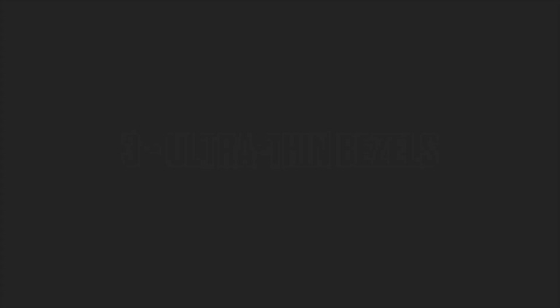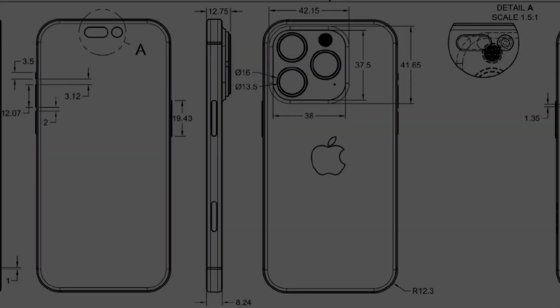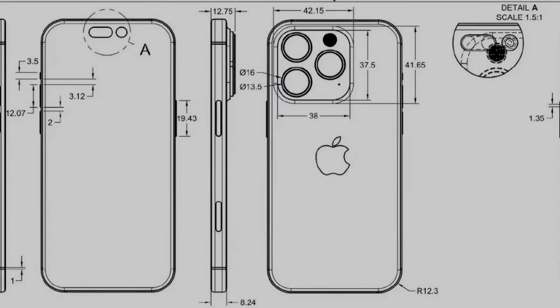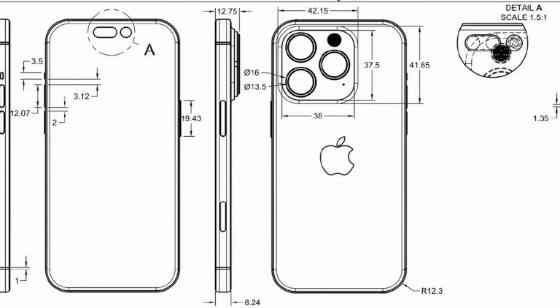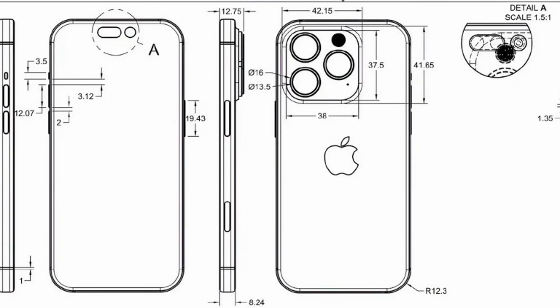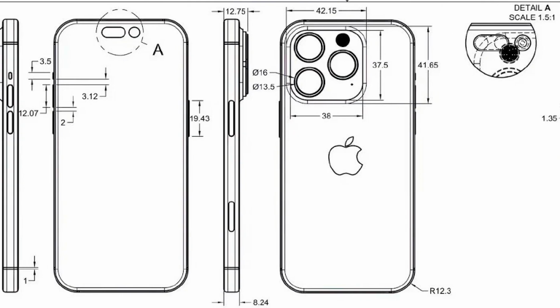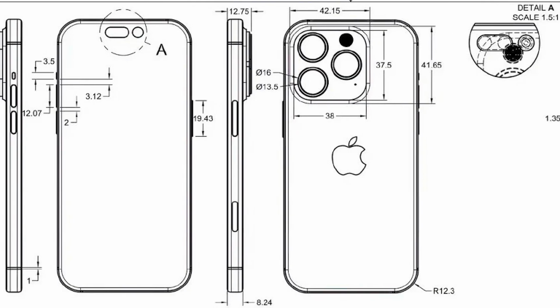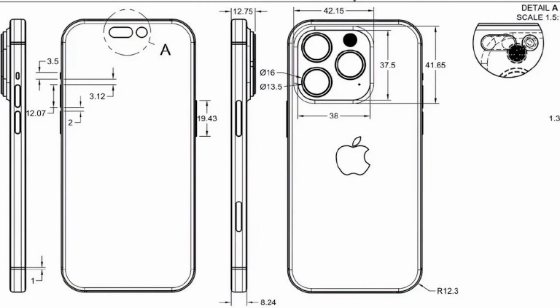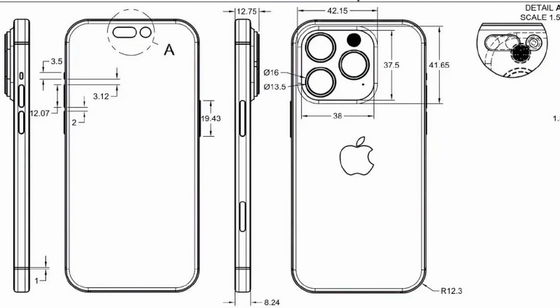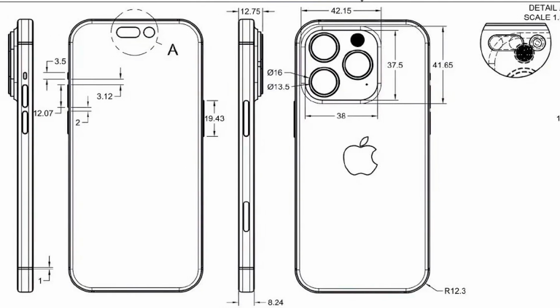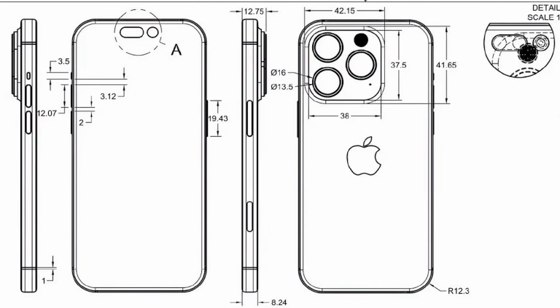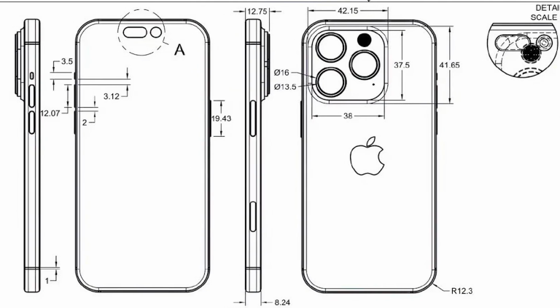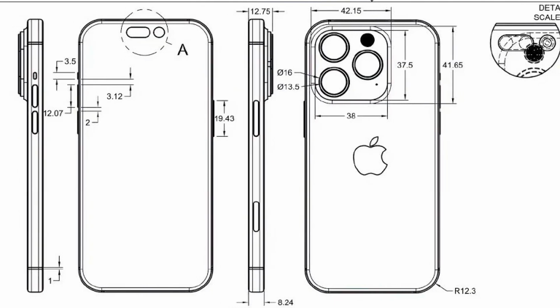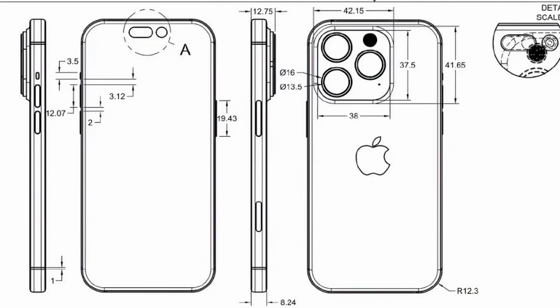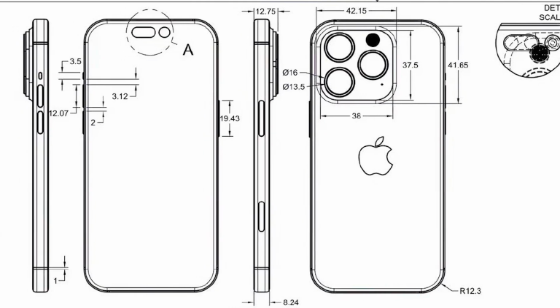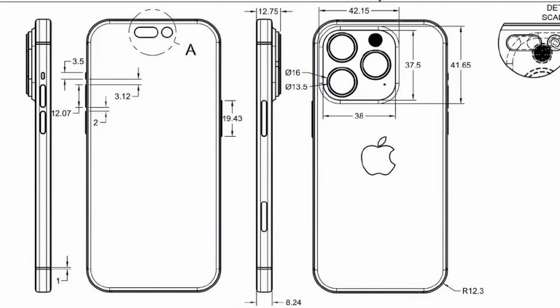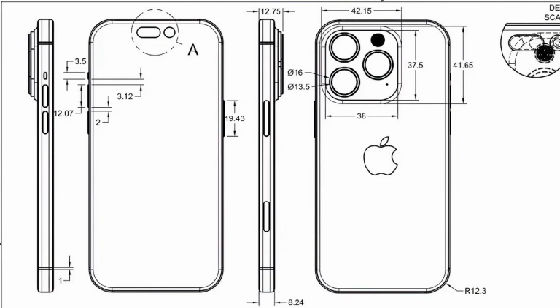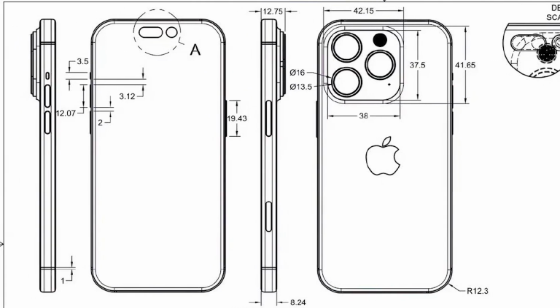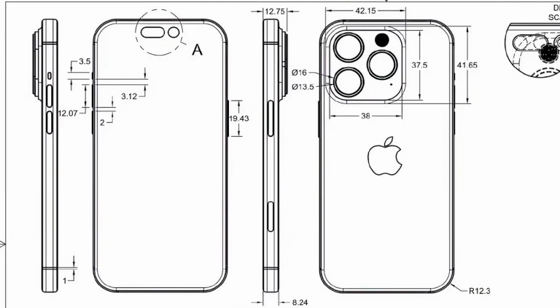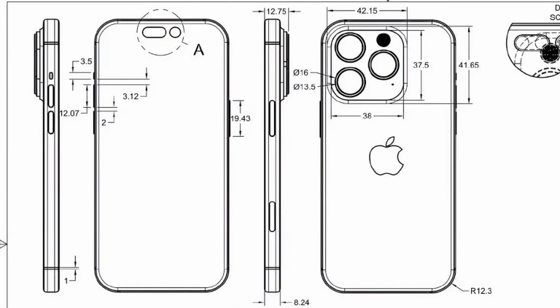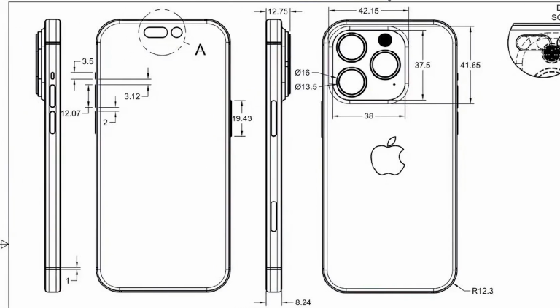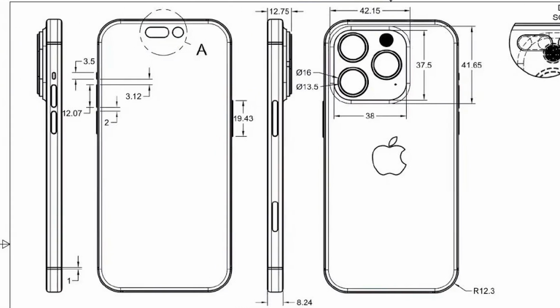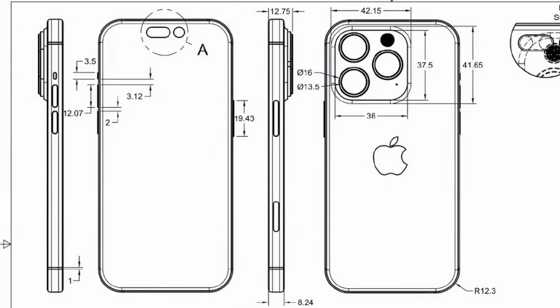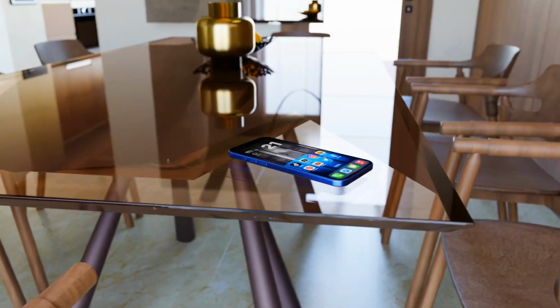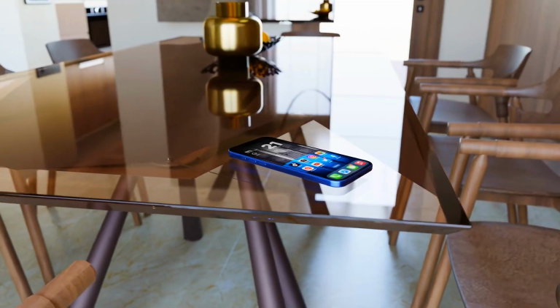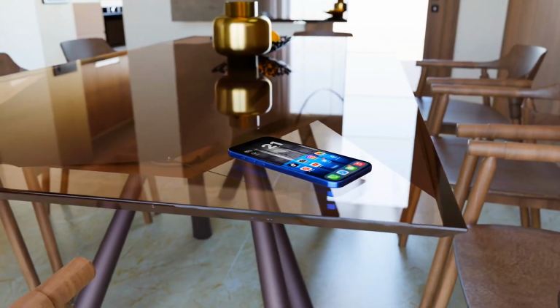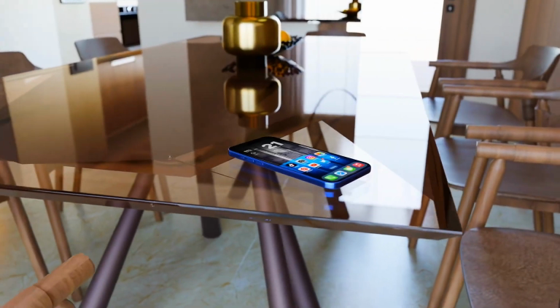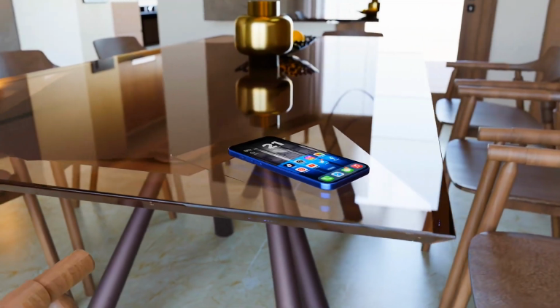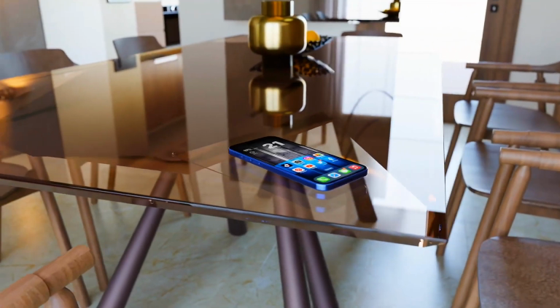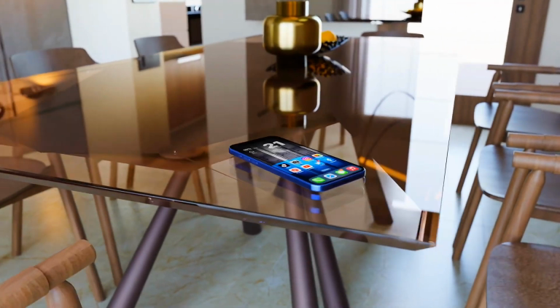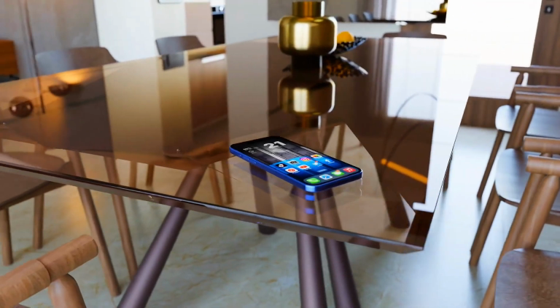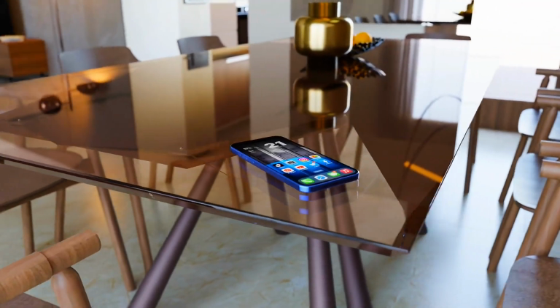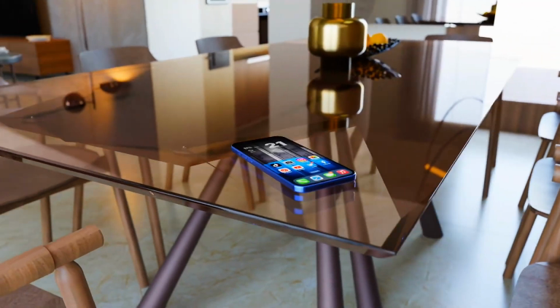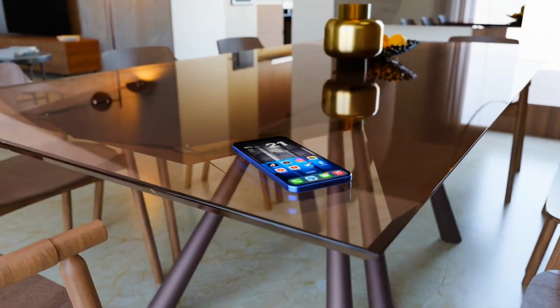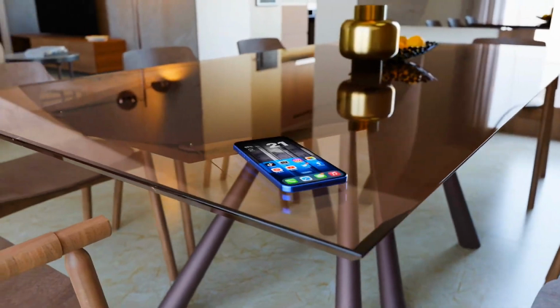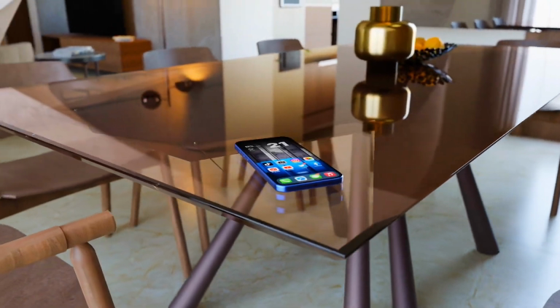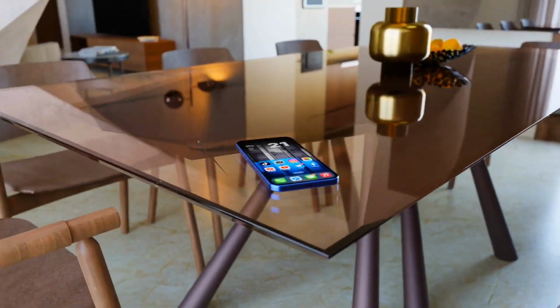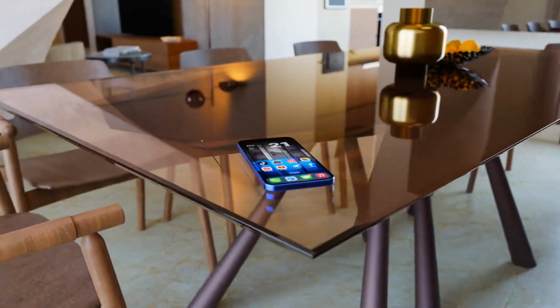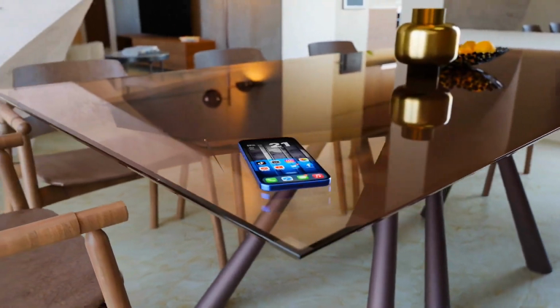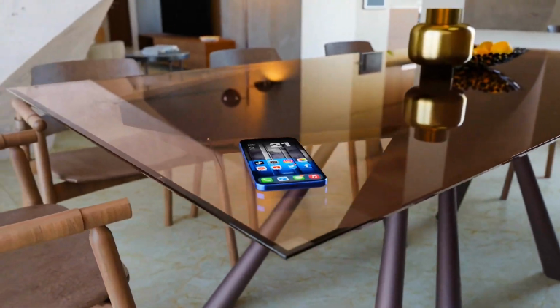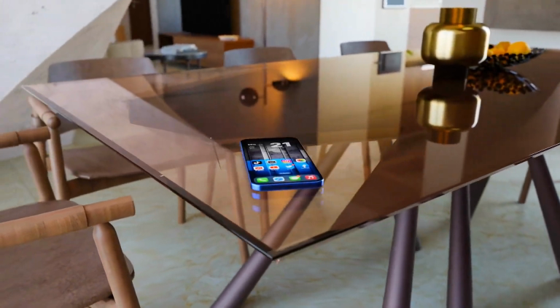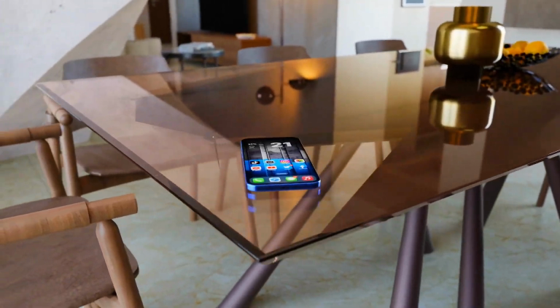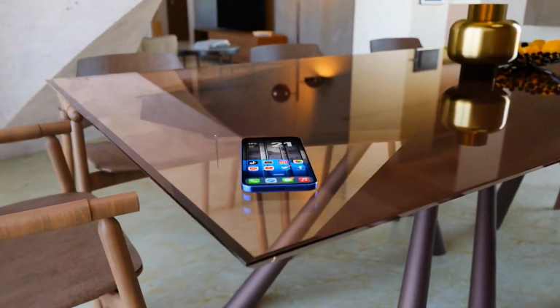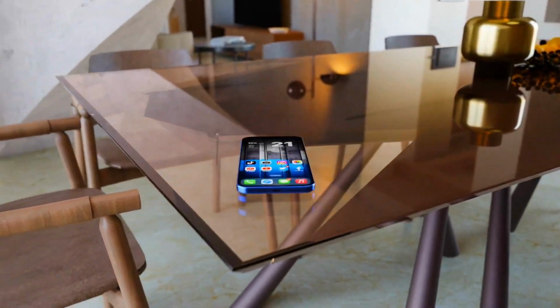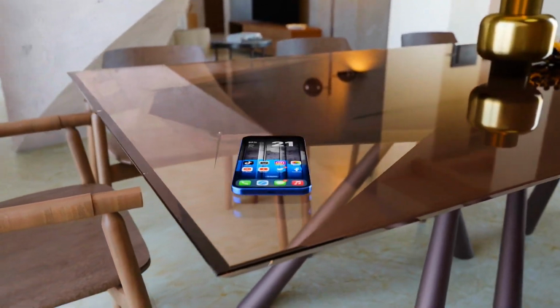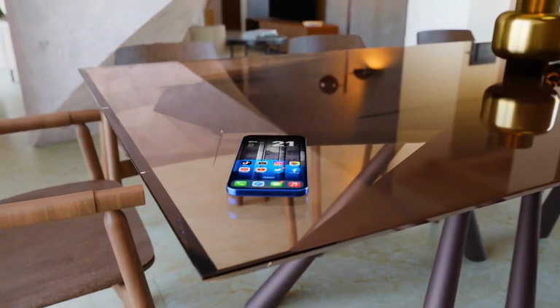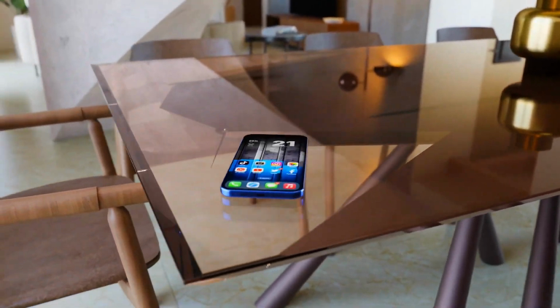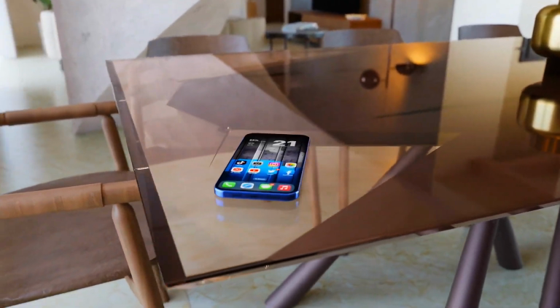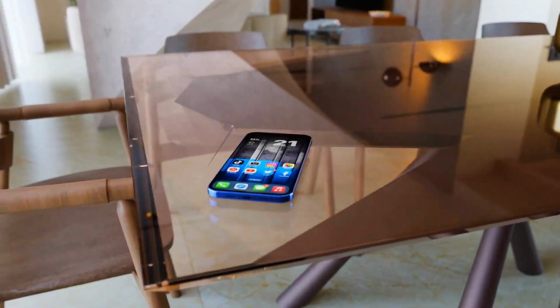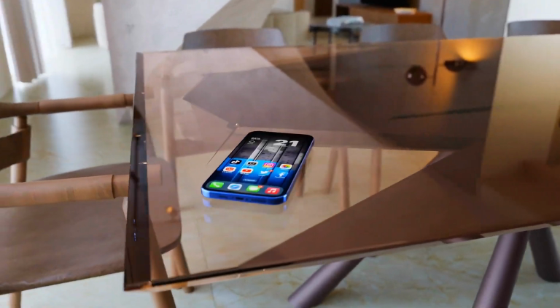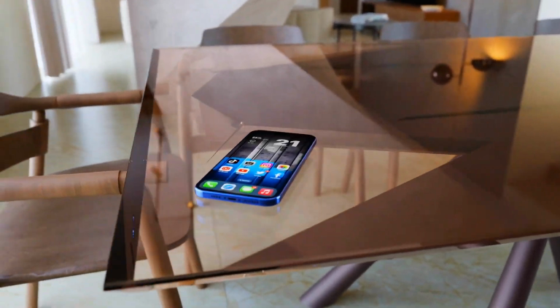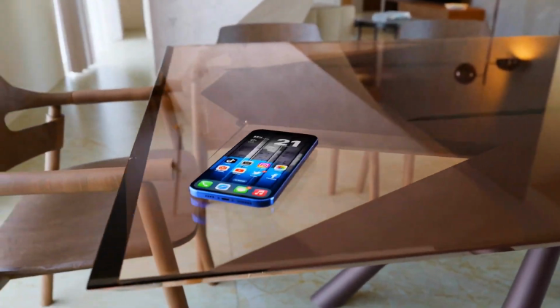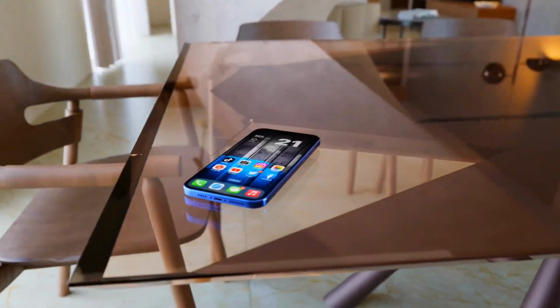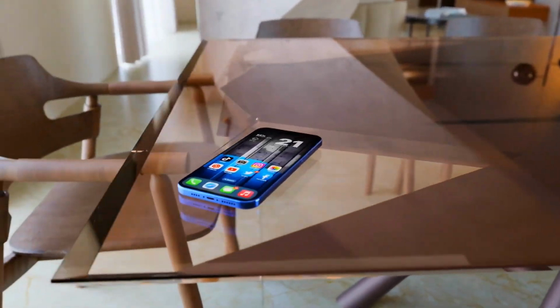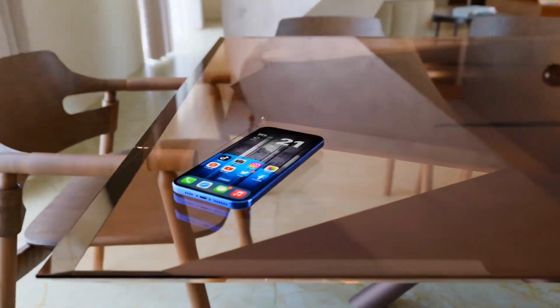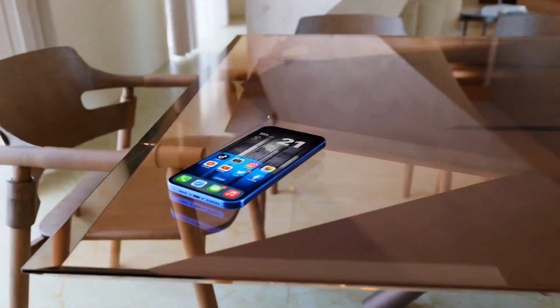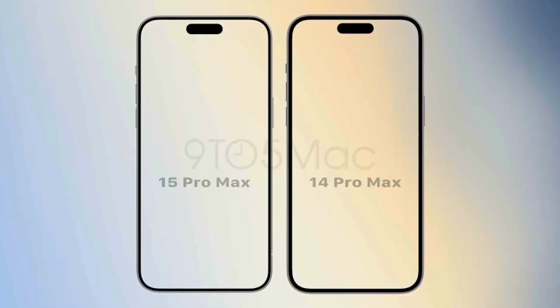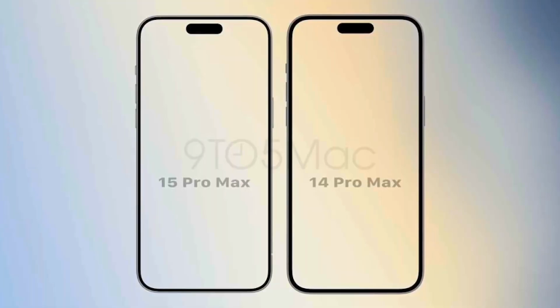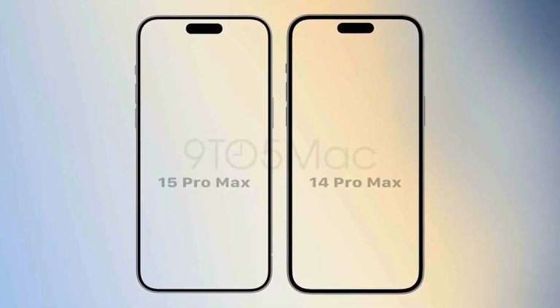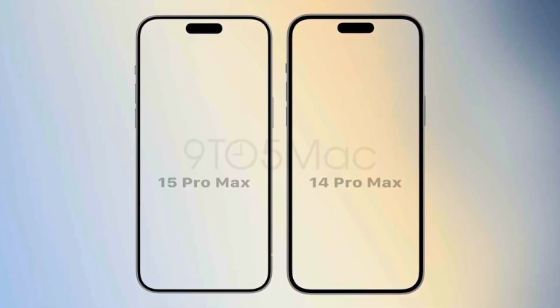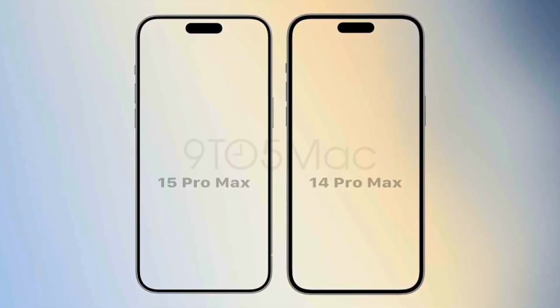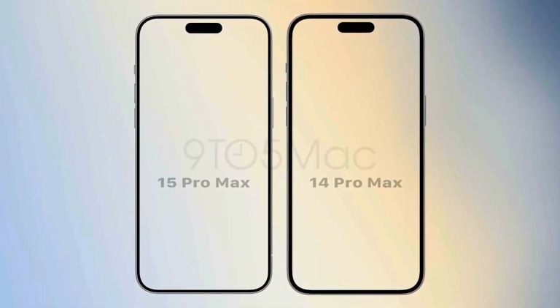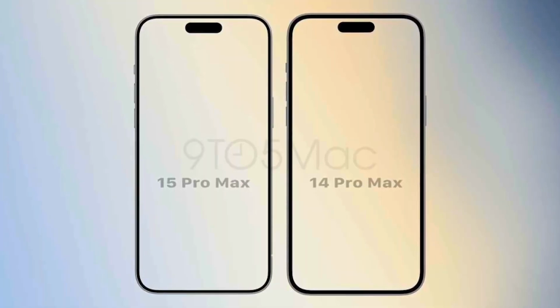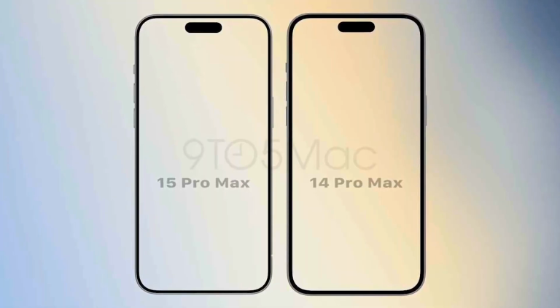Similar to recent Apple Watch models, the iPhone 15 Pro is rumored to have ultra-thin curved bezels around the display.